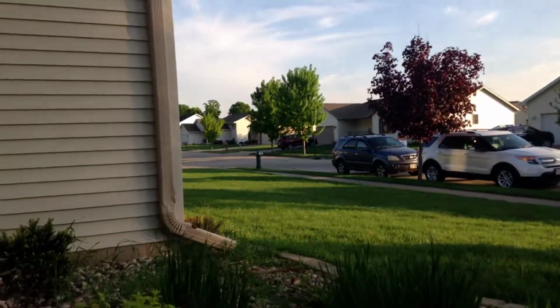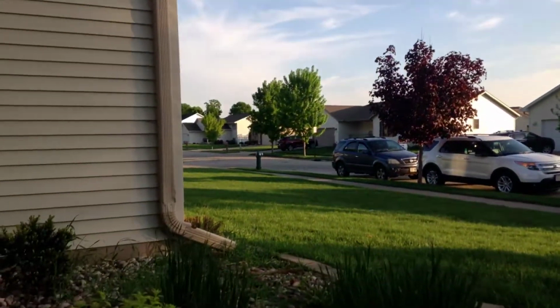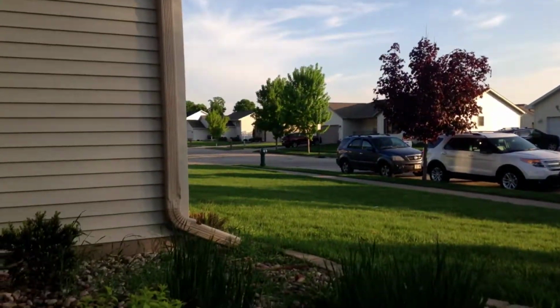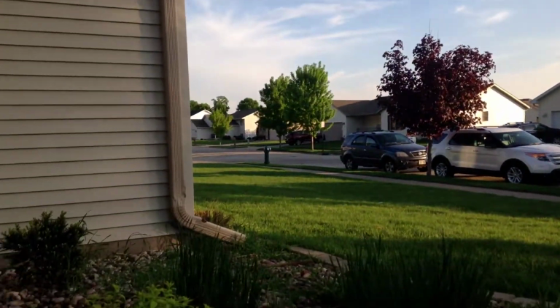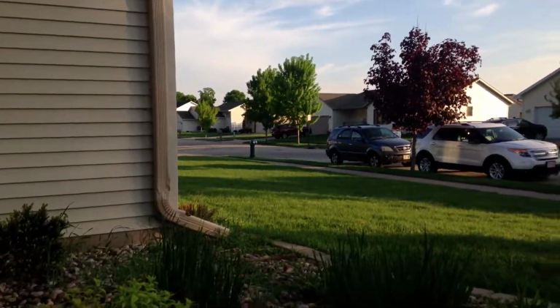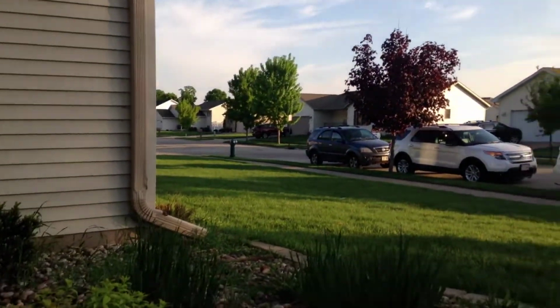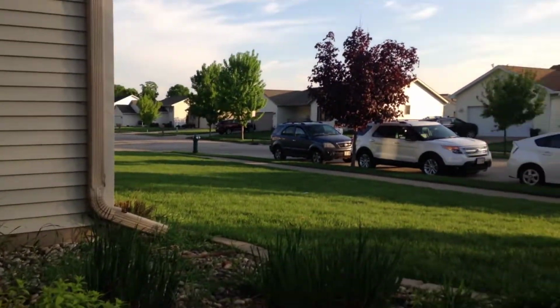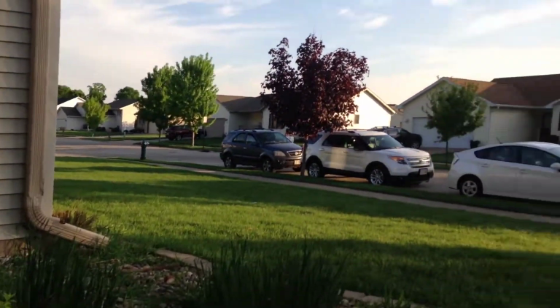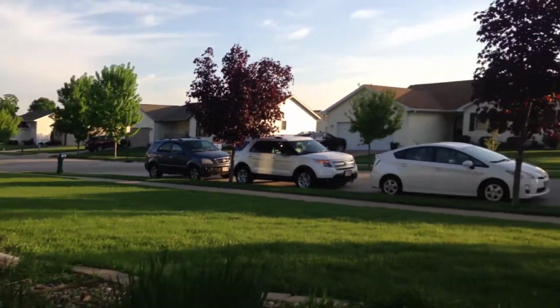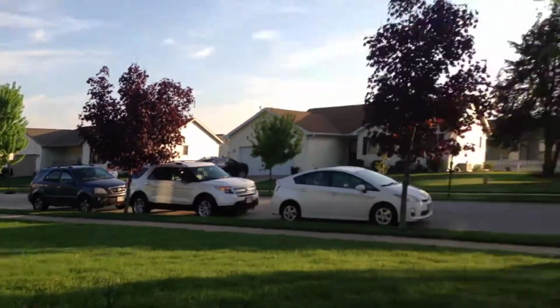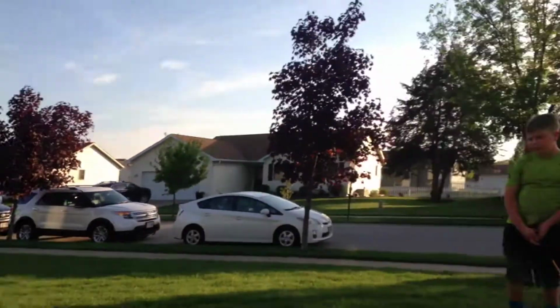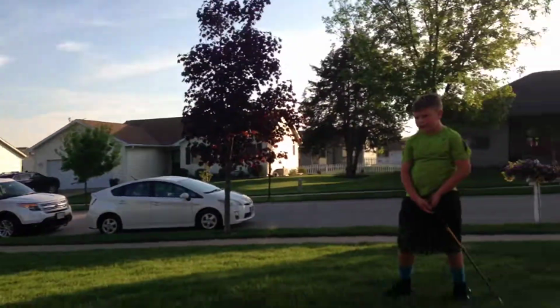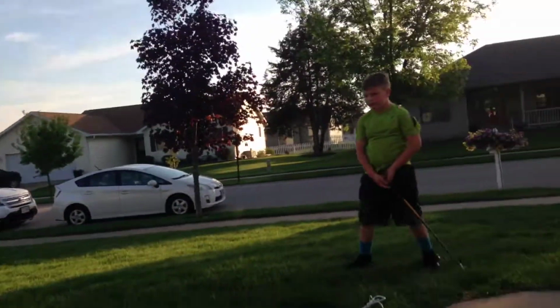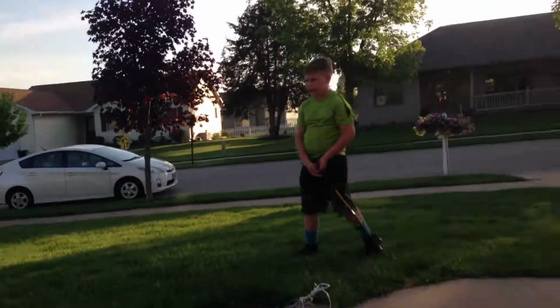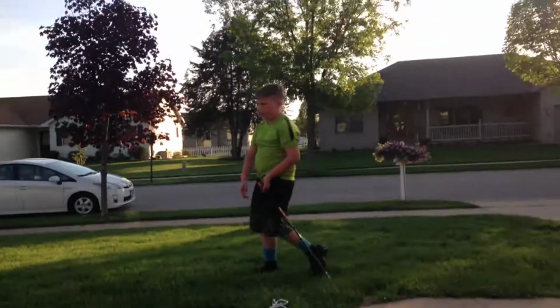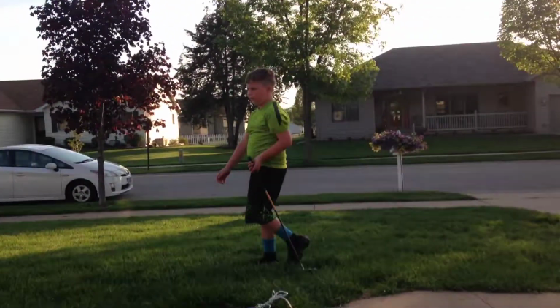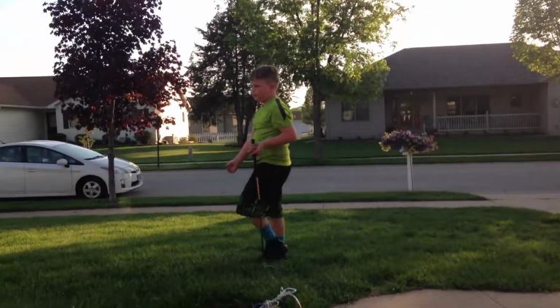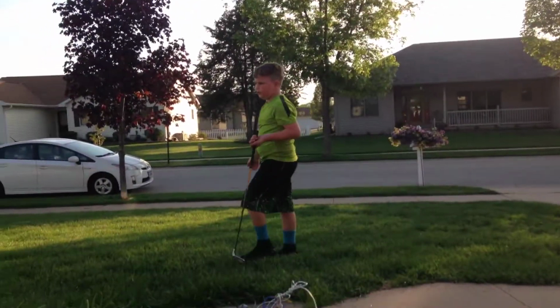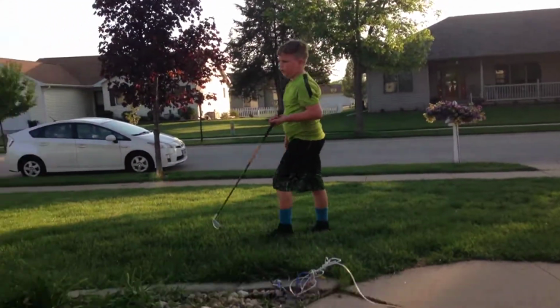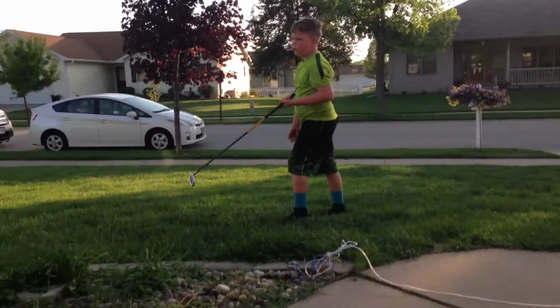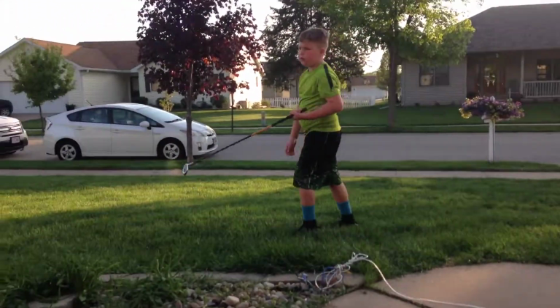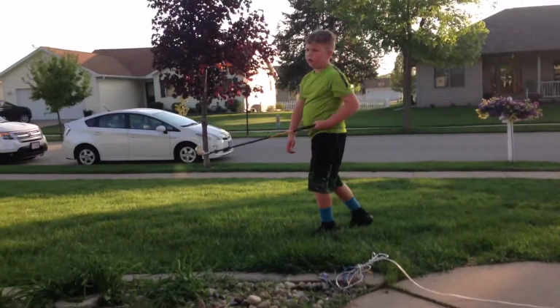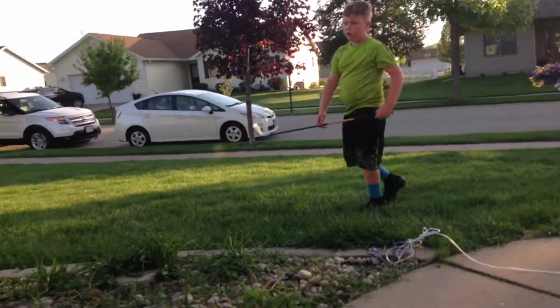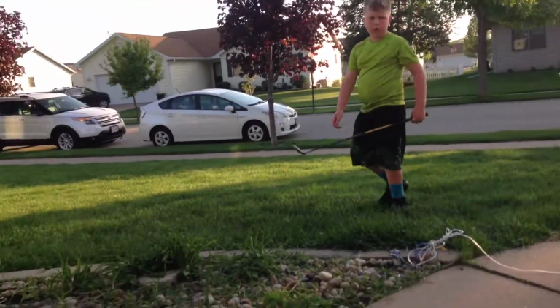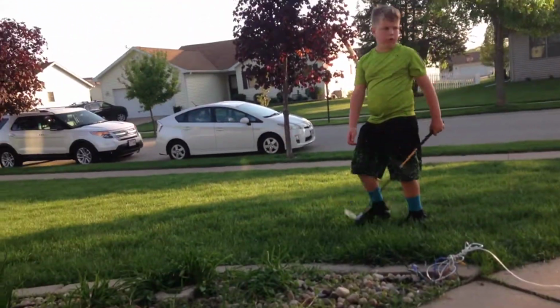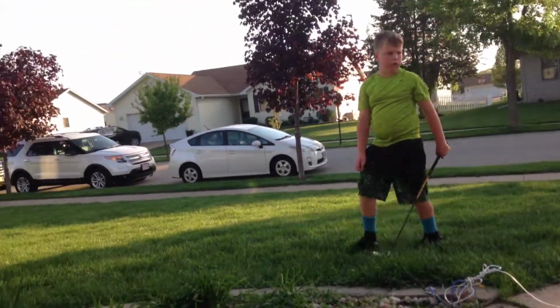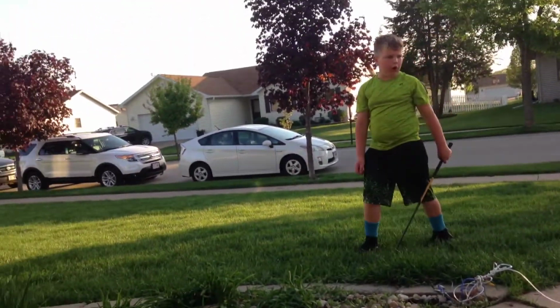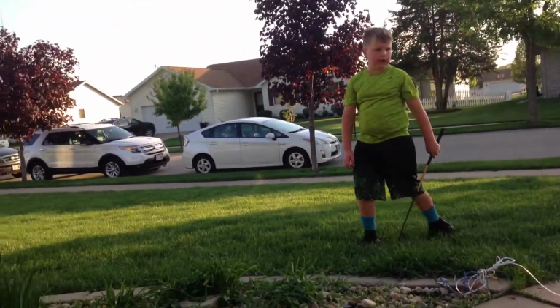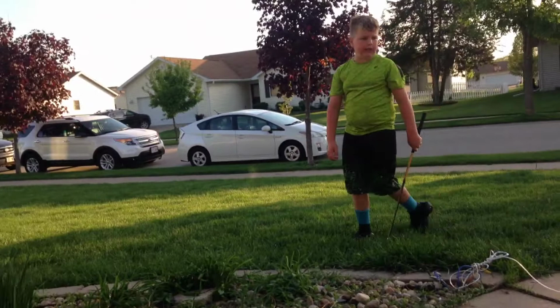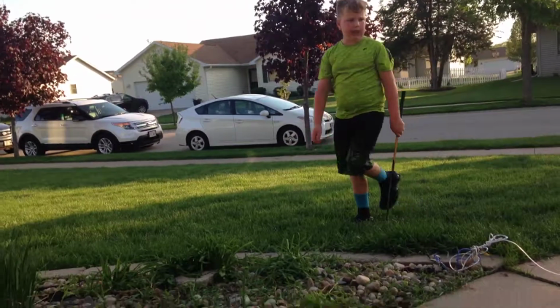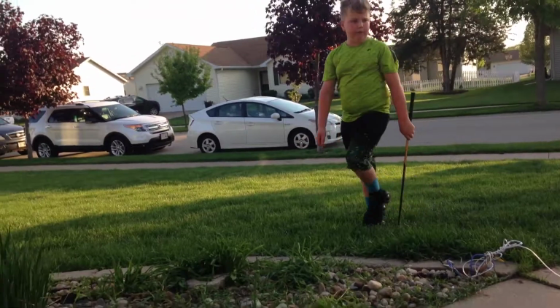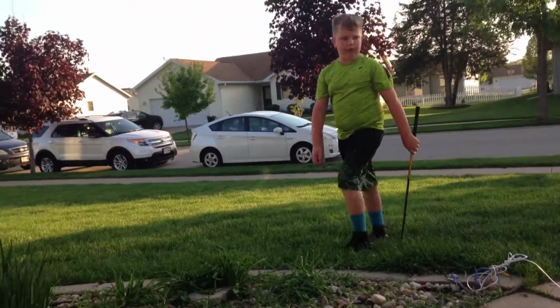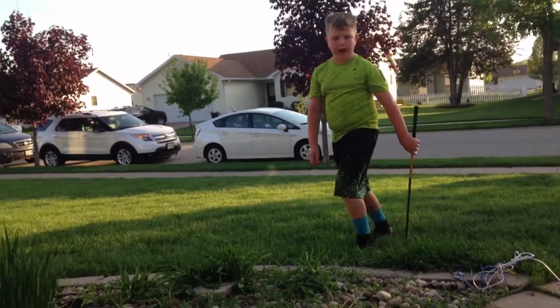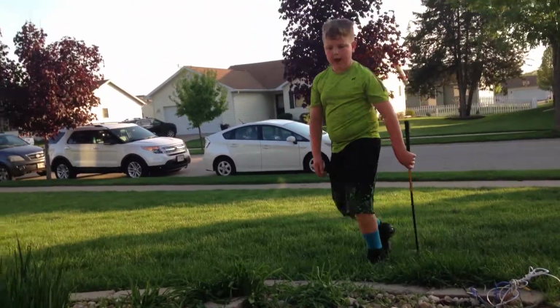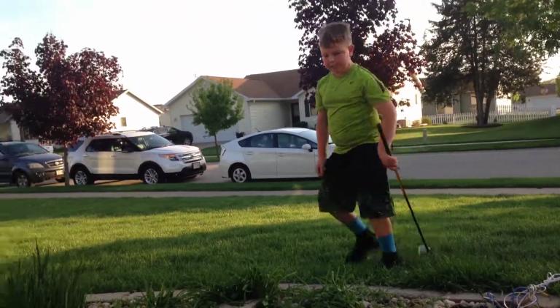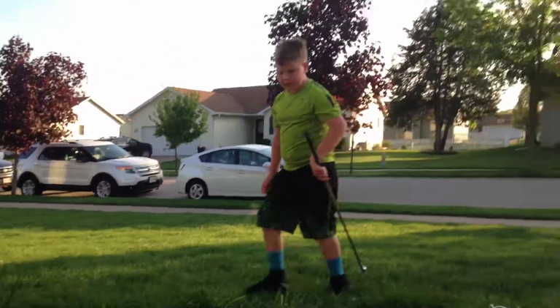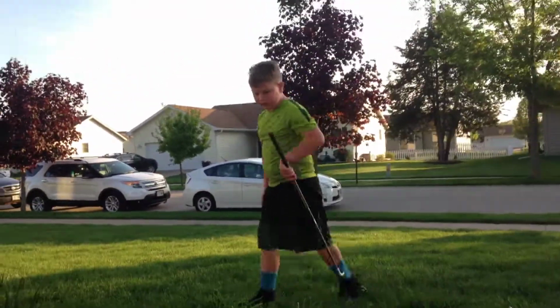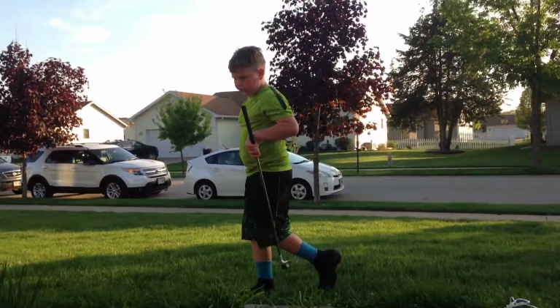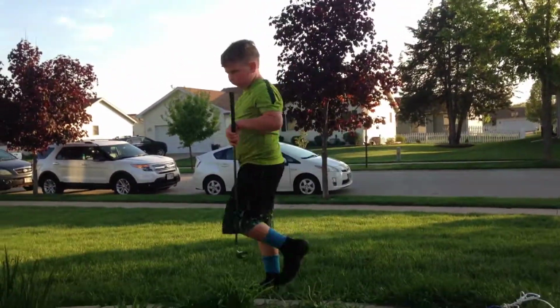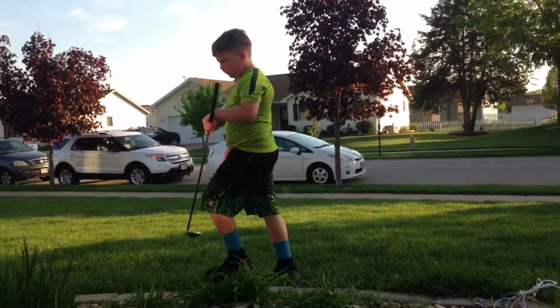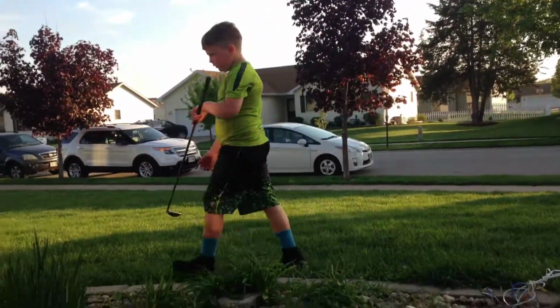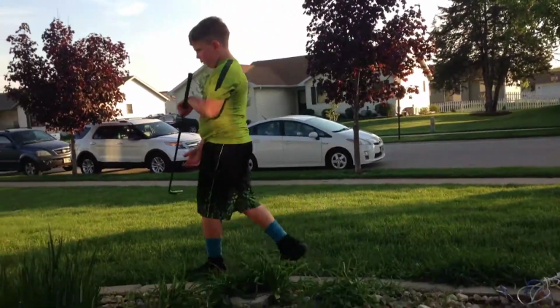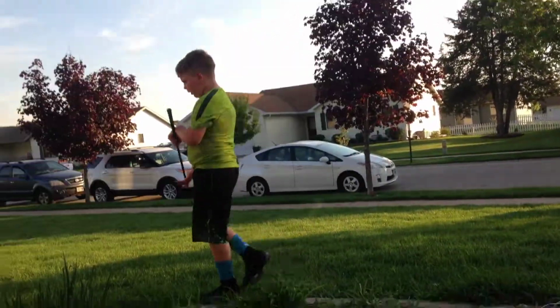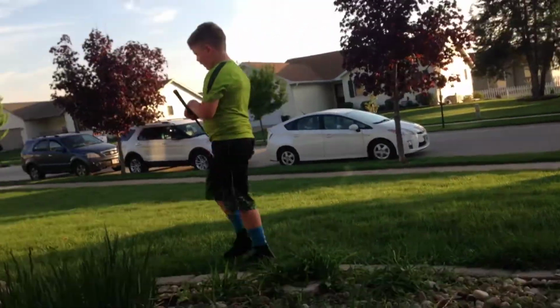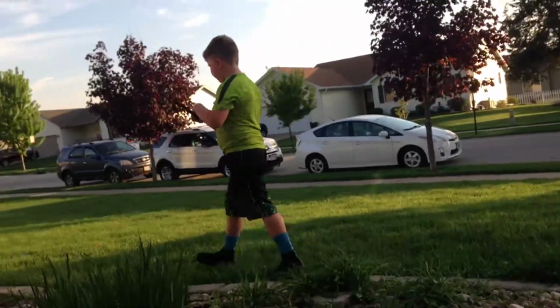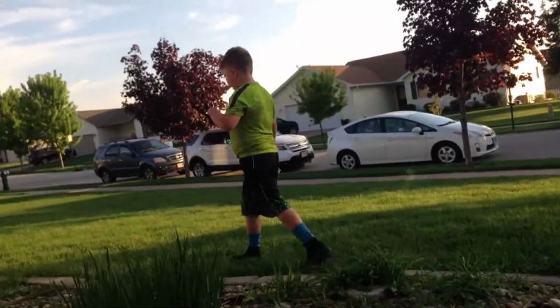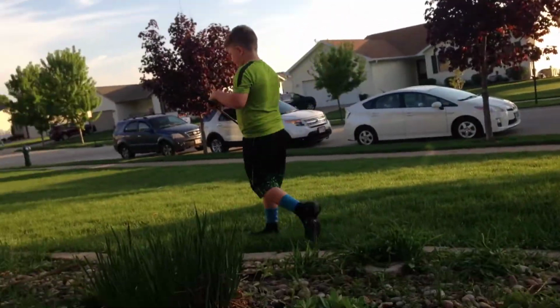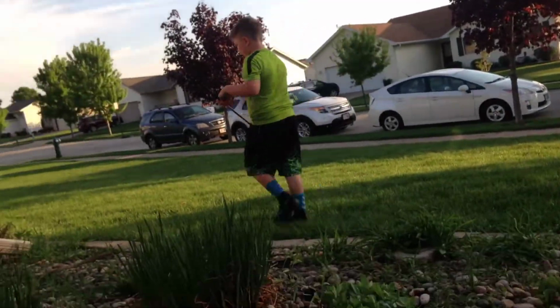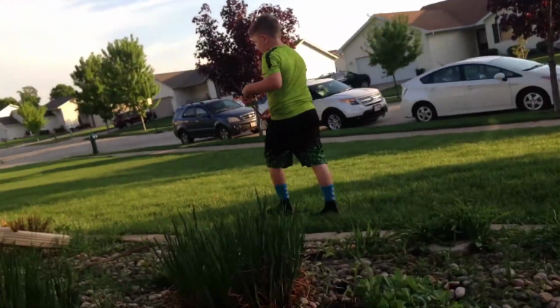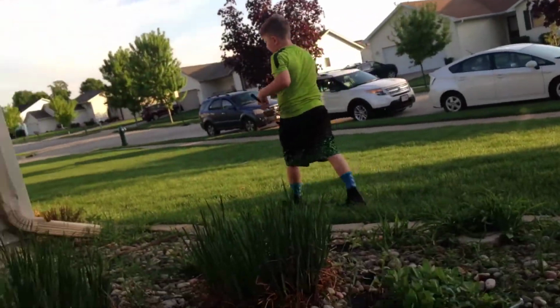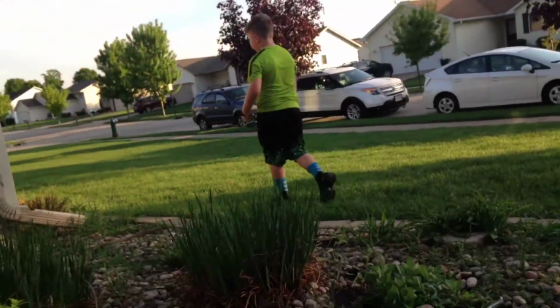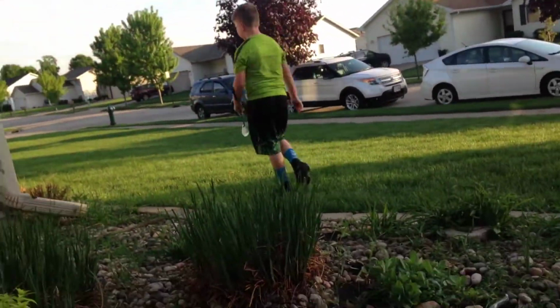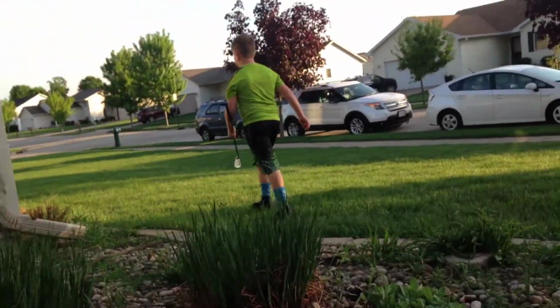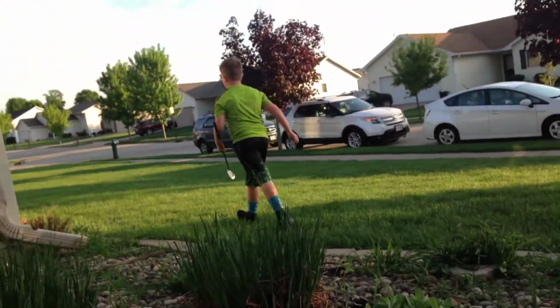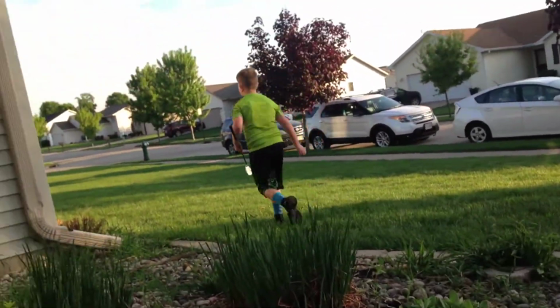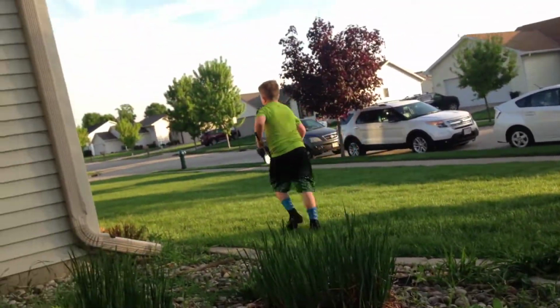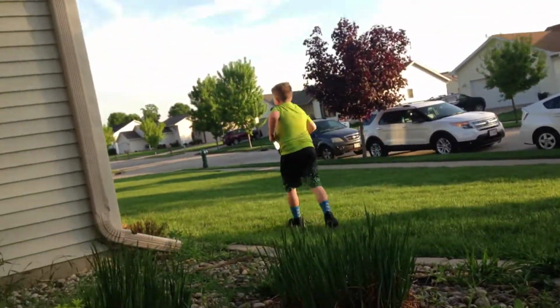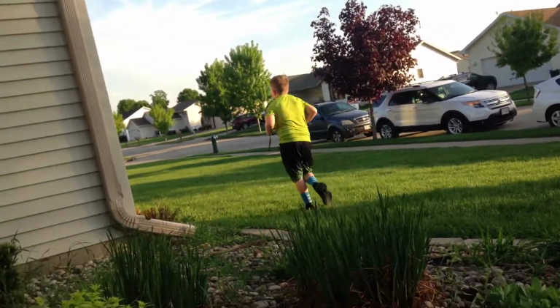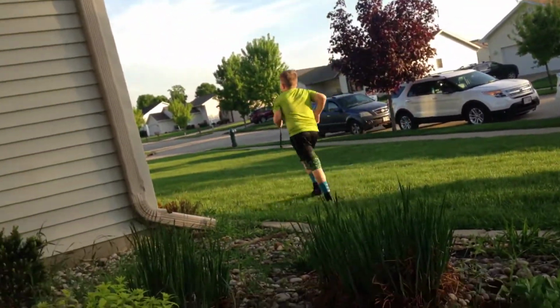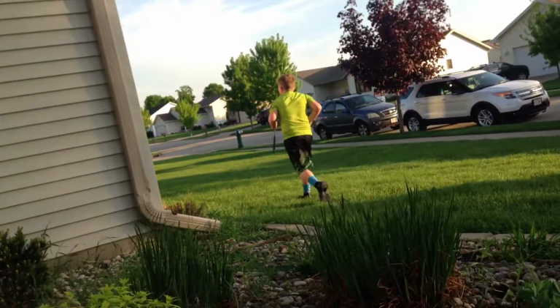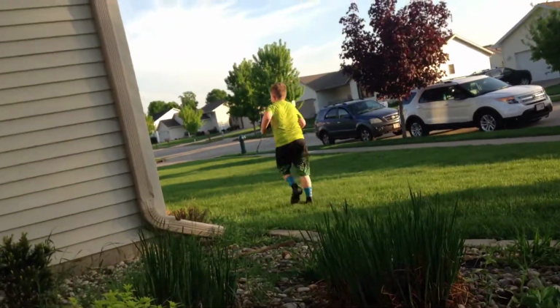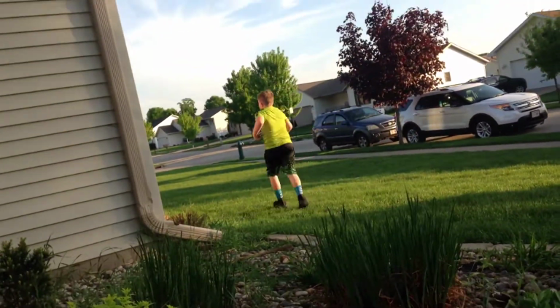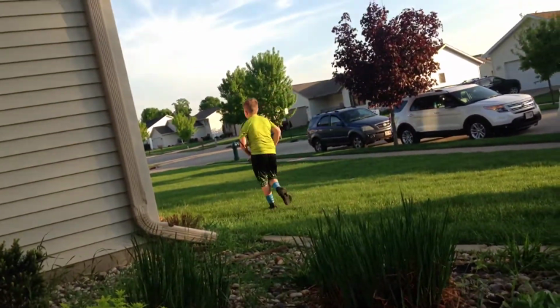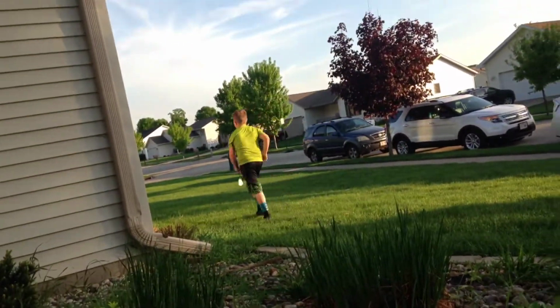This other way doesn't go as far for me. So now I have to run and get that because that's the only ball I have.